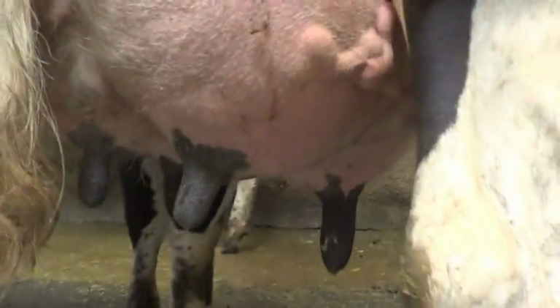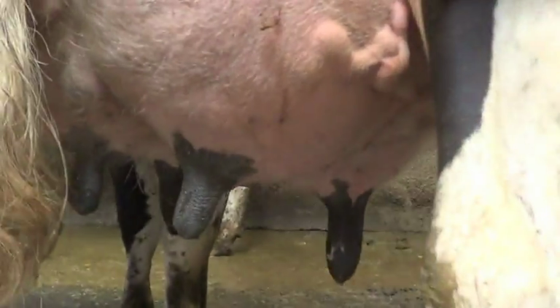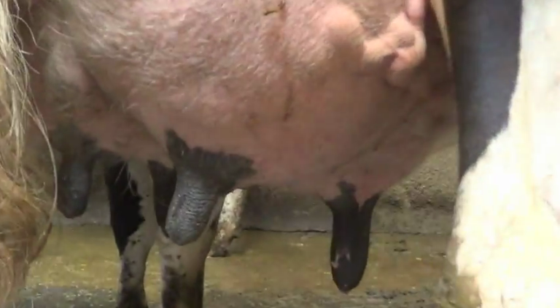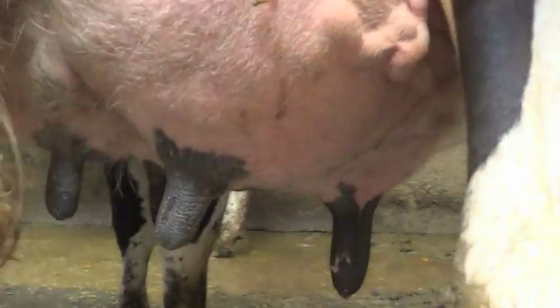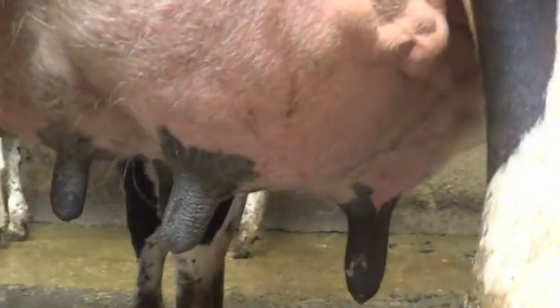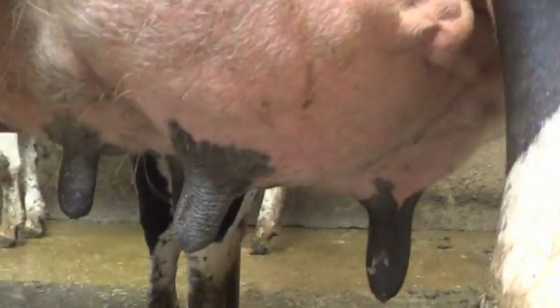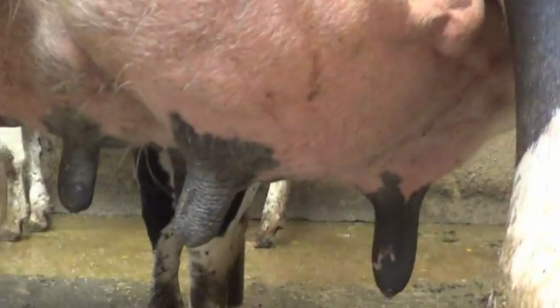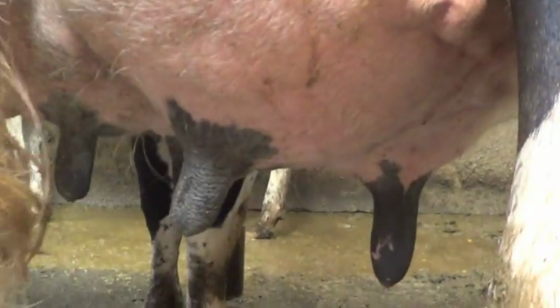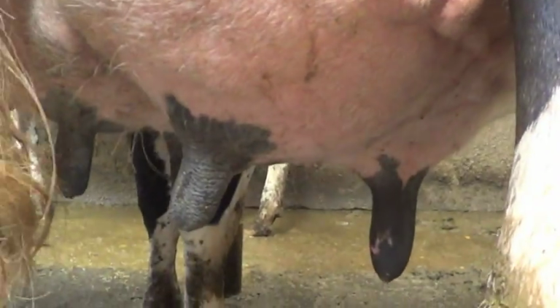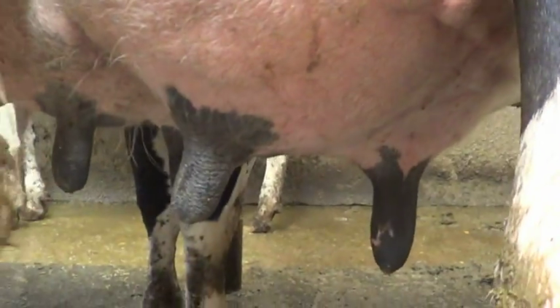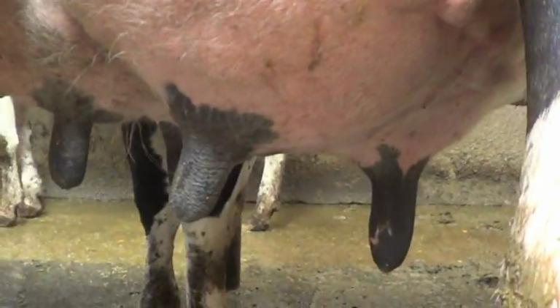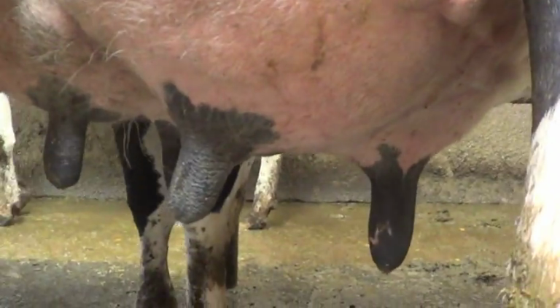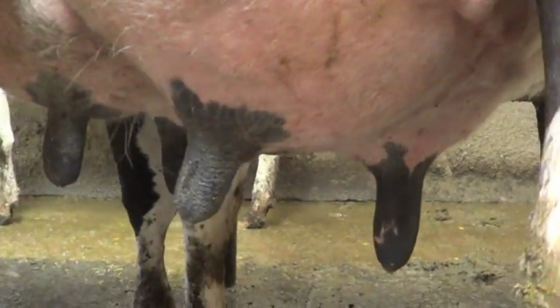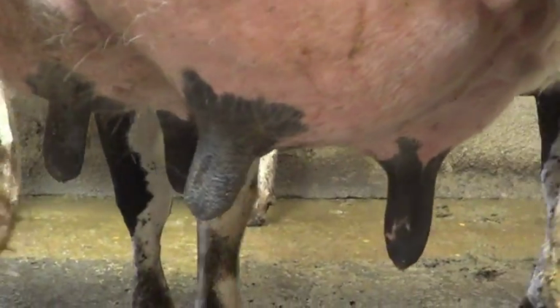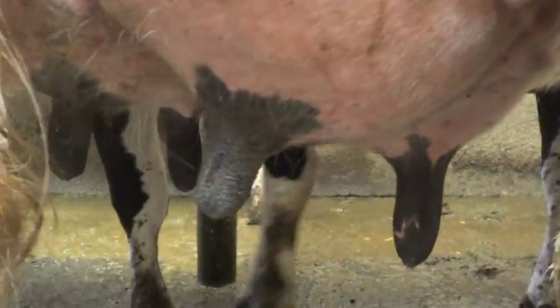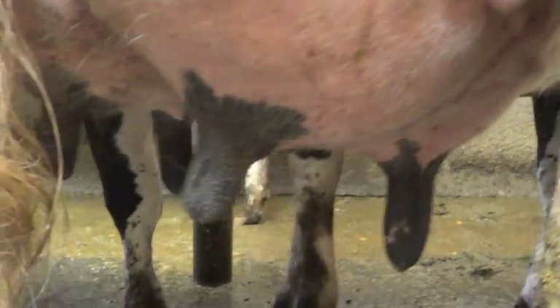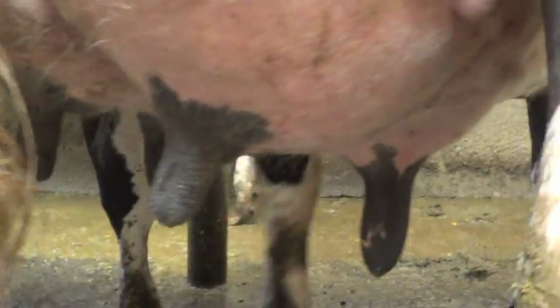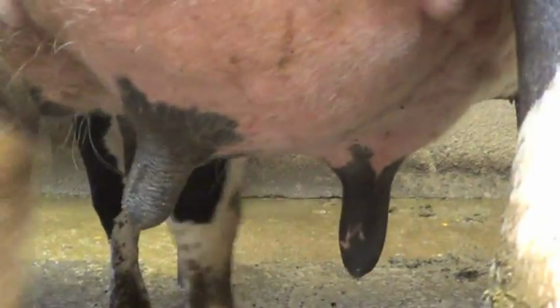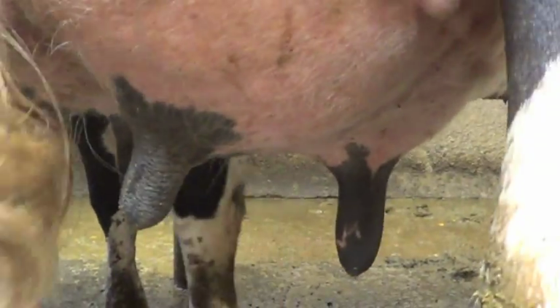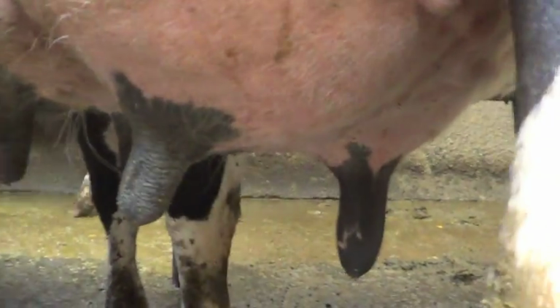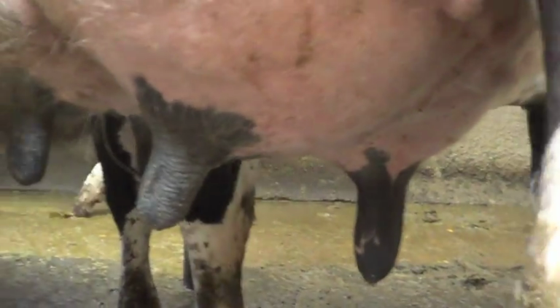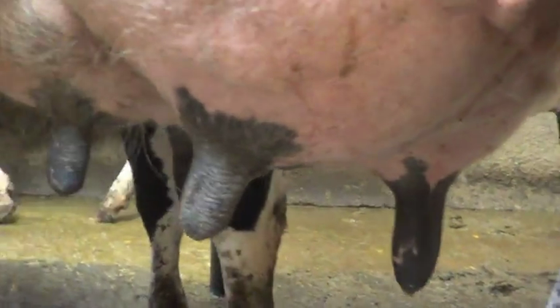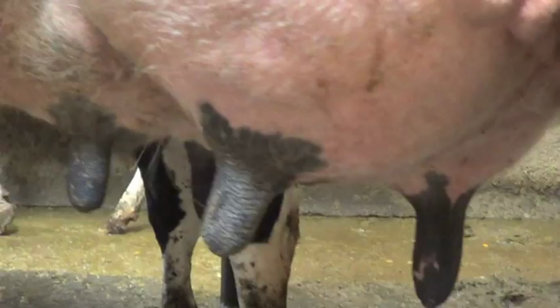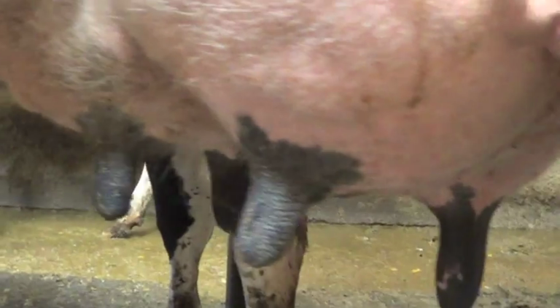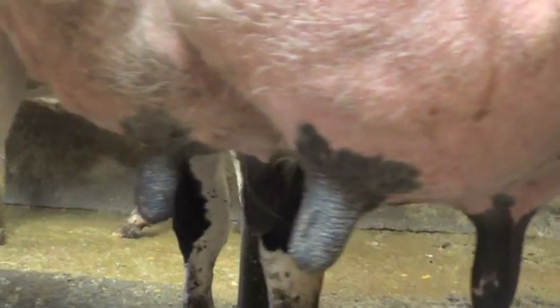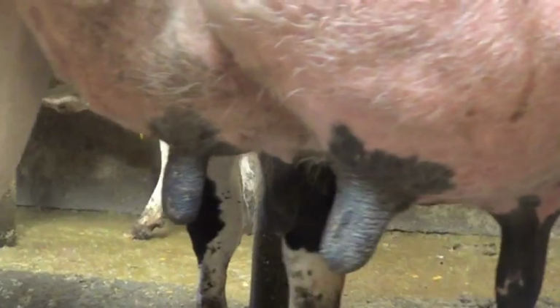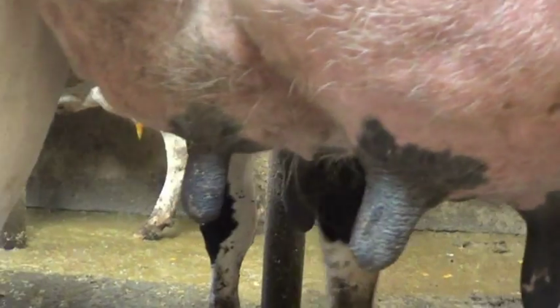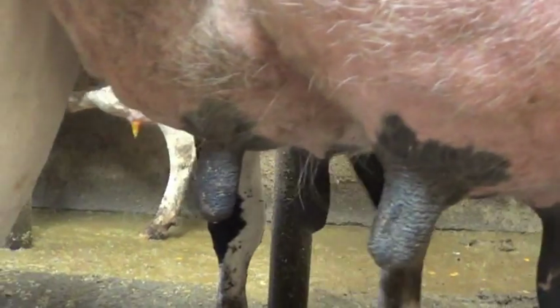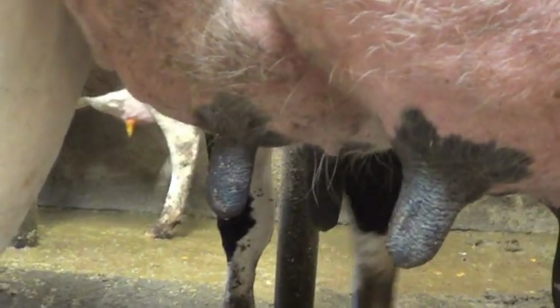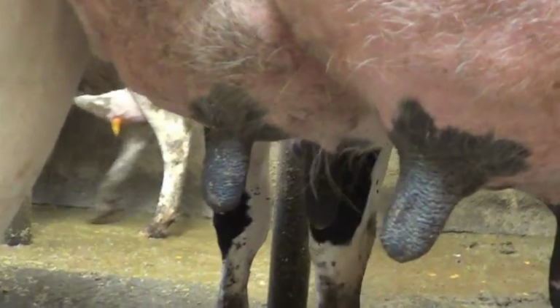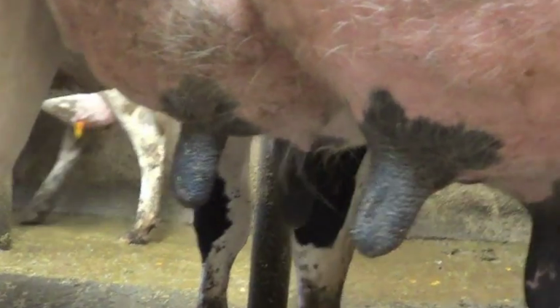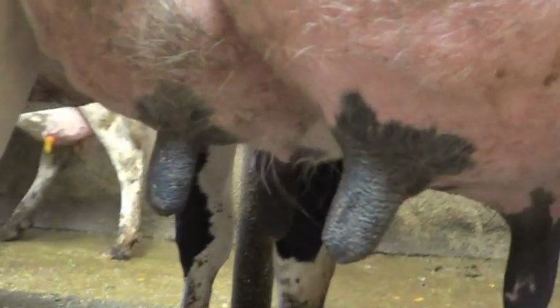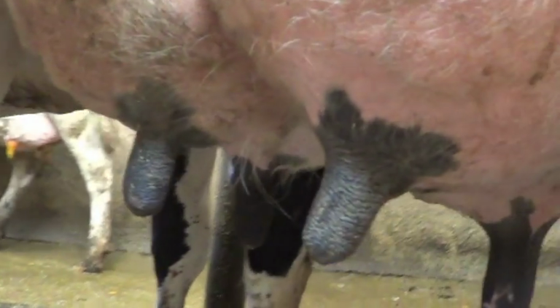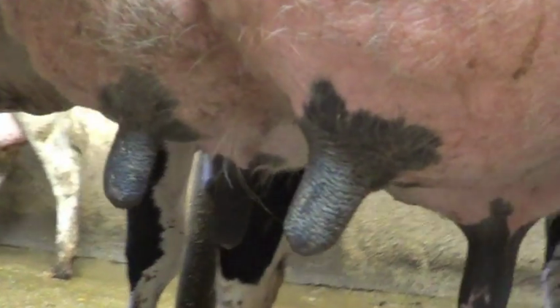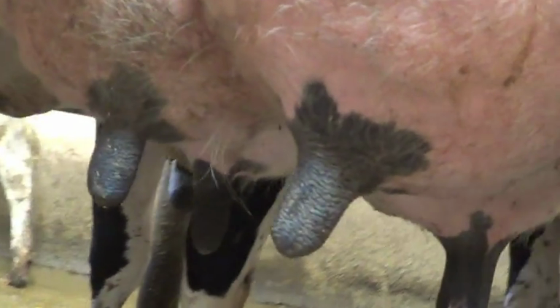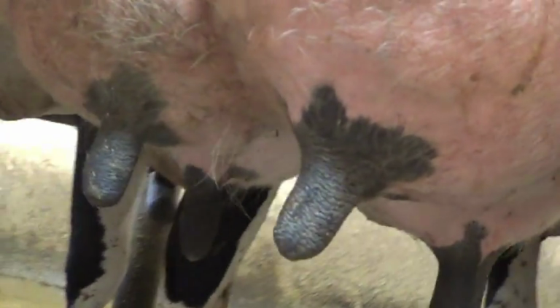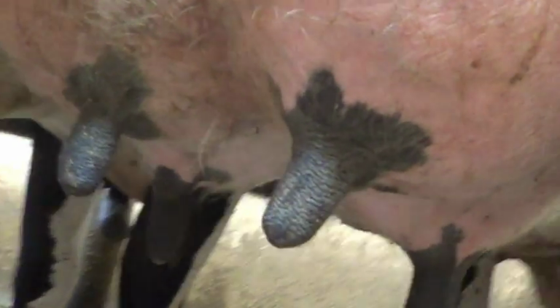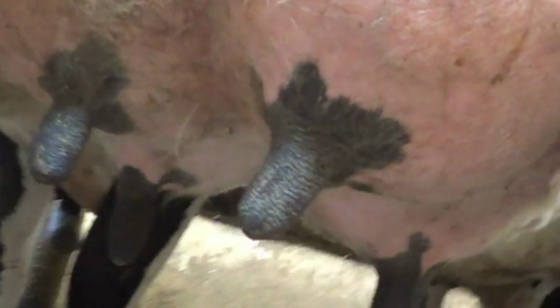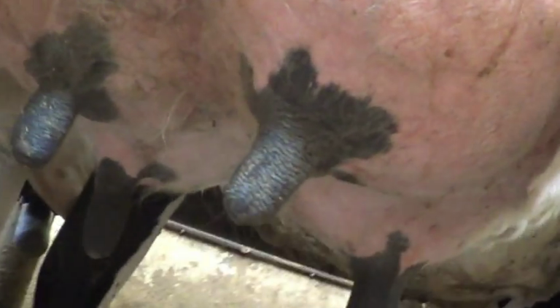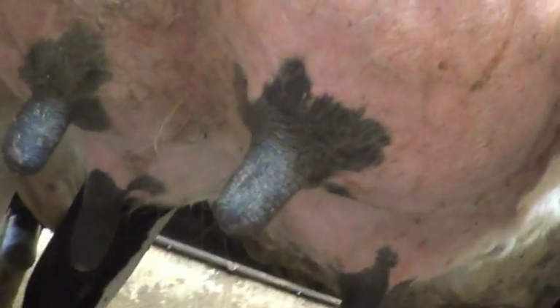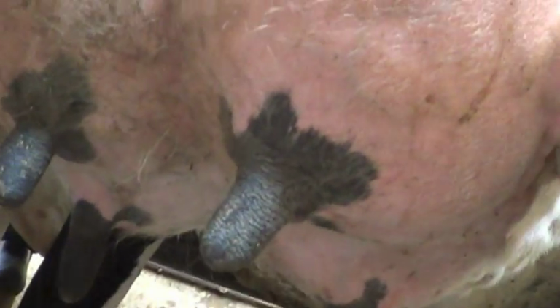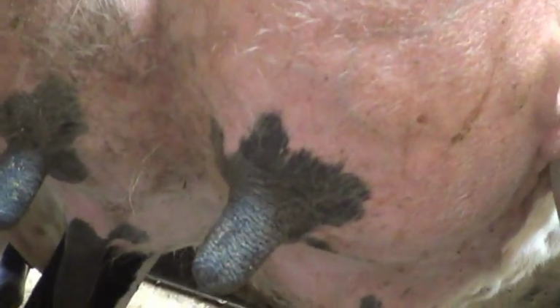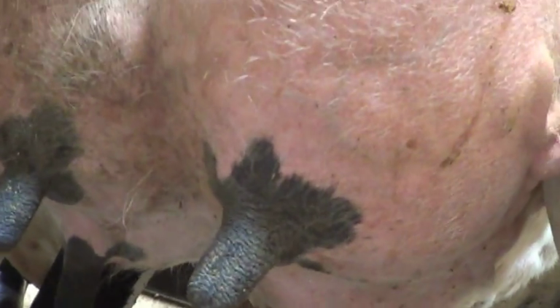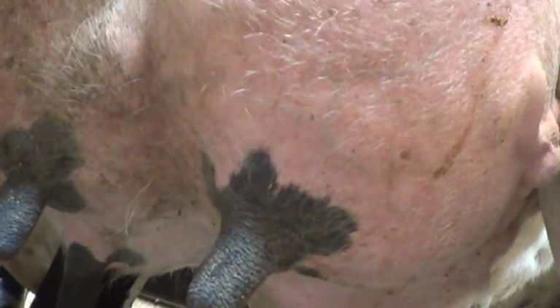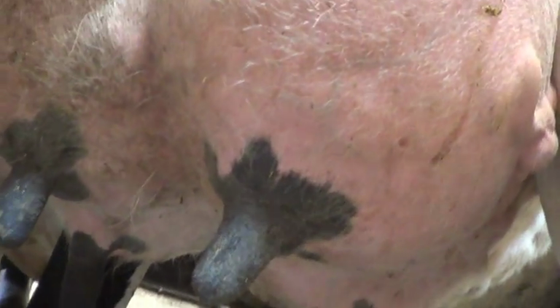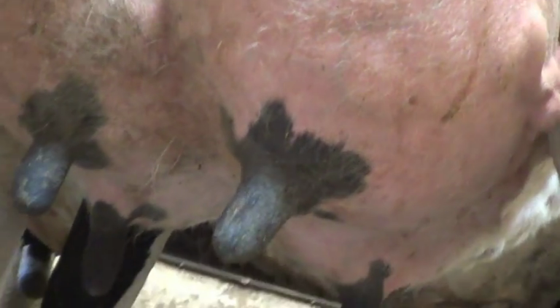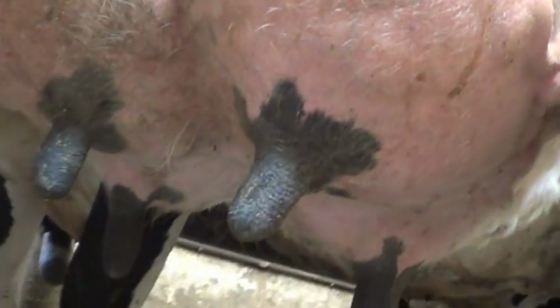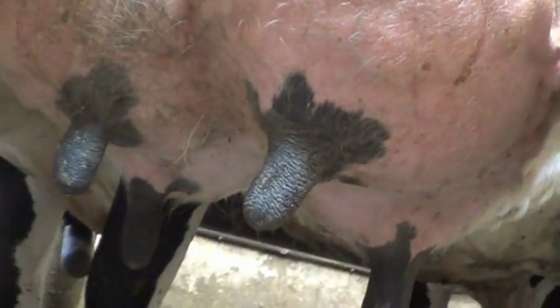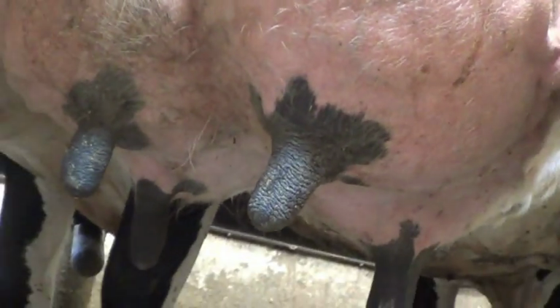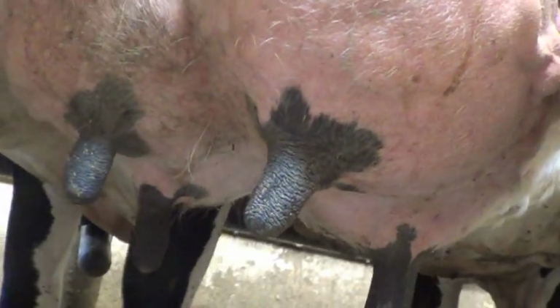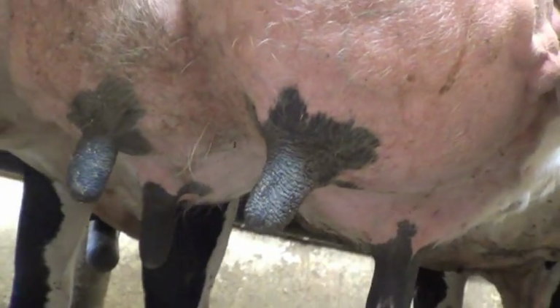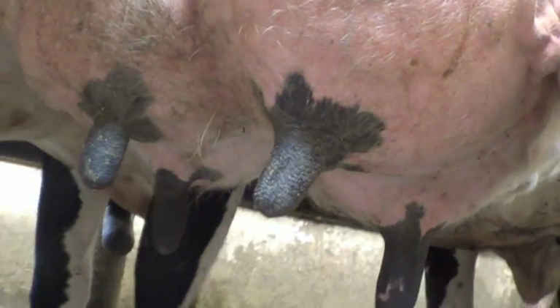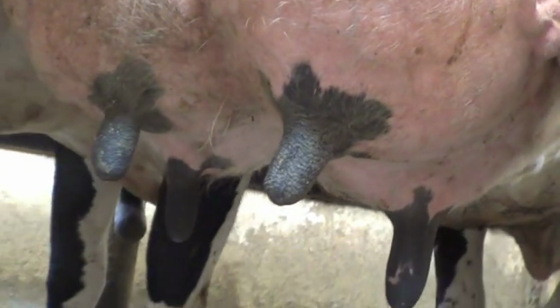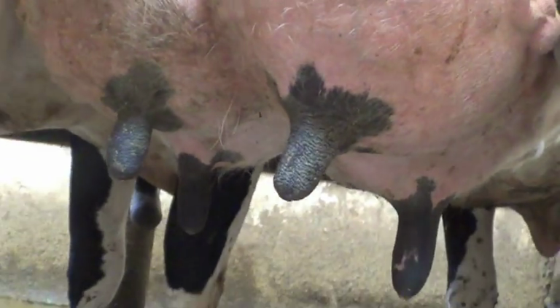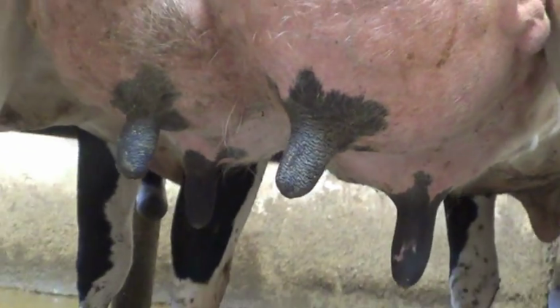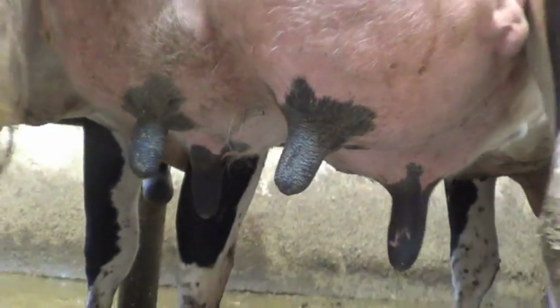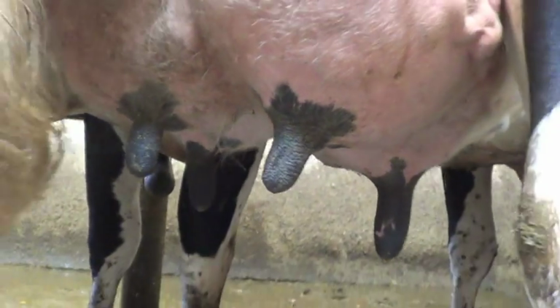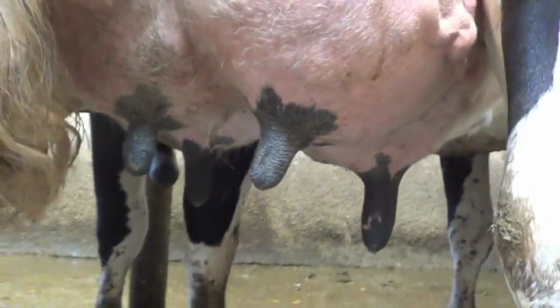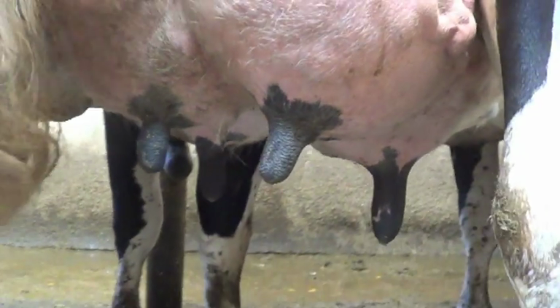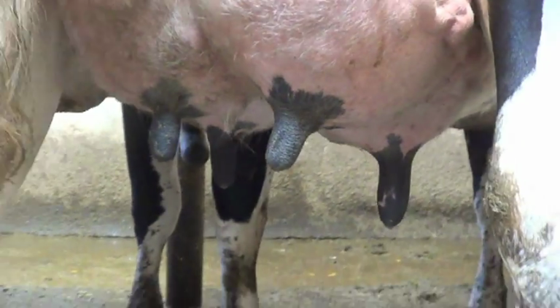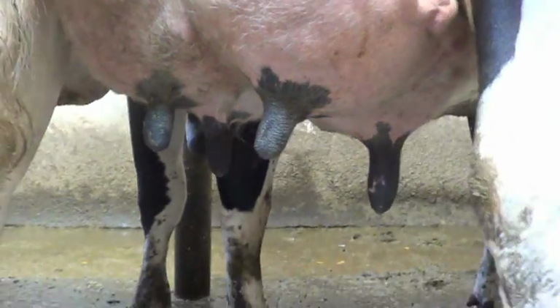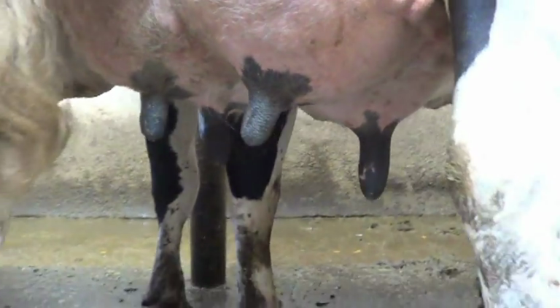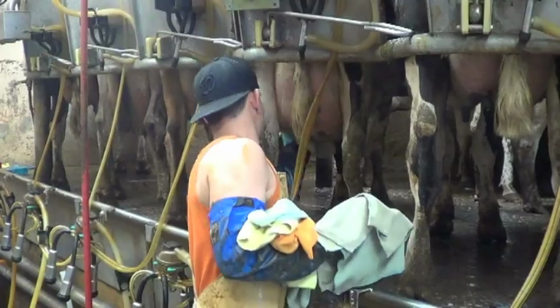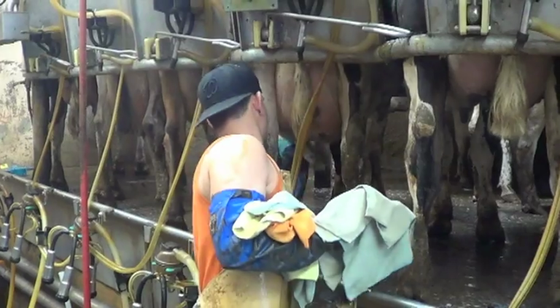This process does not harm or bother the cows in any way. As you can see, the udders are clean and in excellent condition with little effort from the workers.